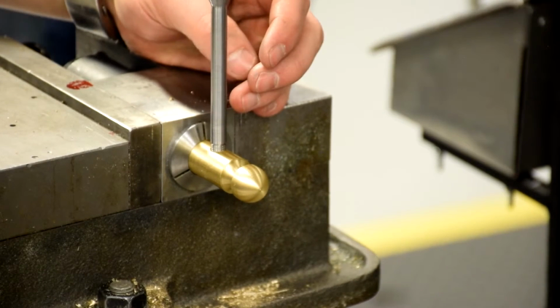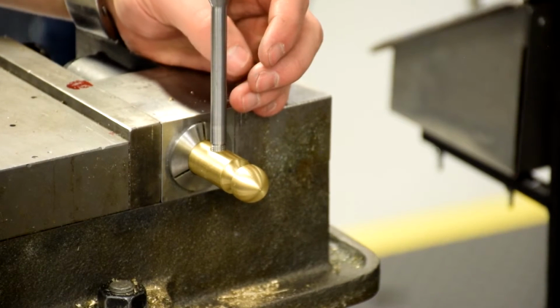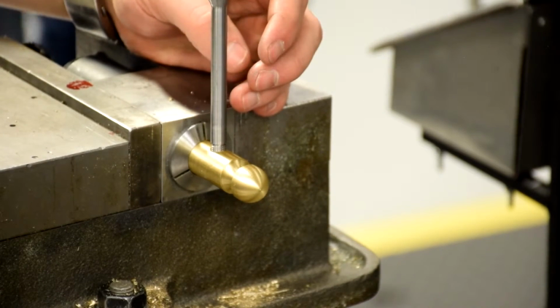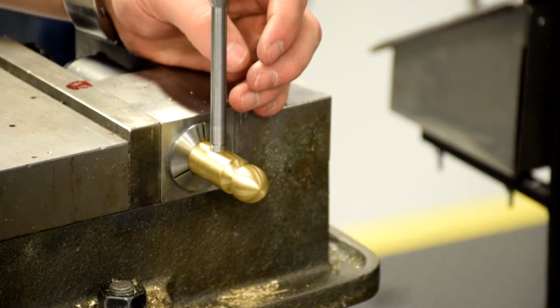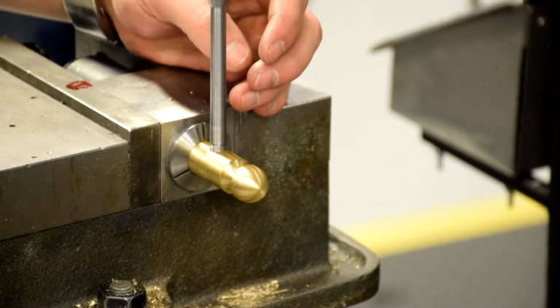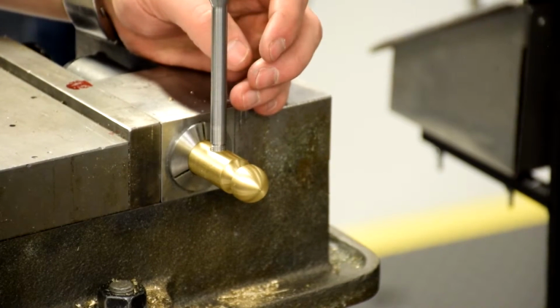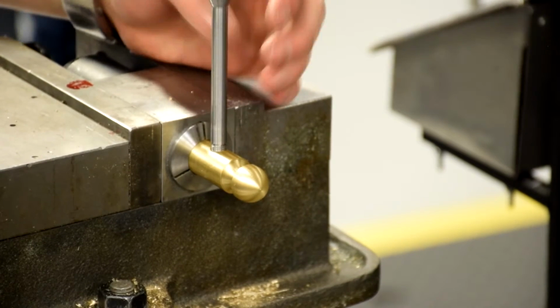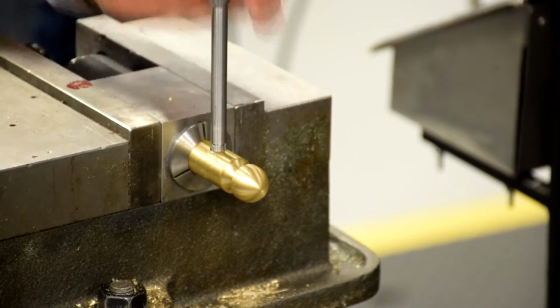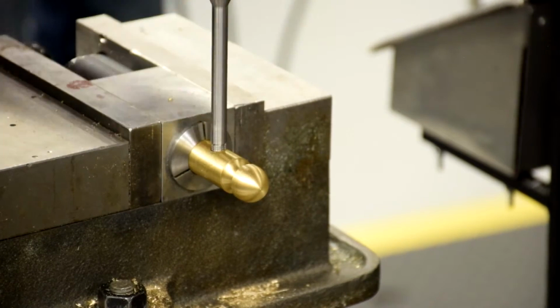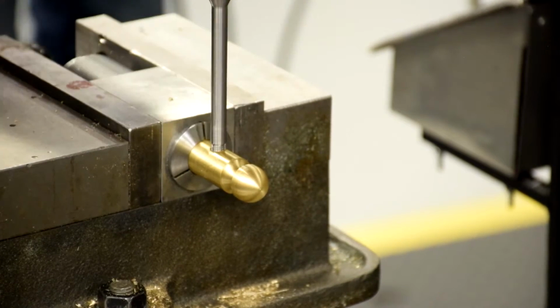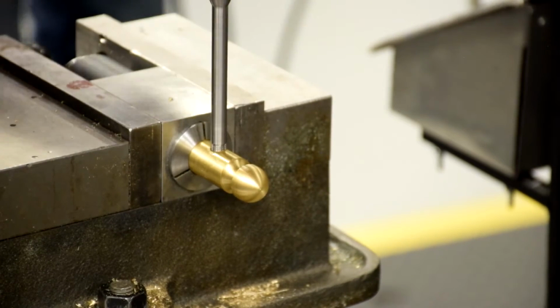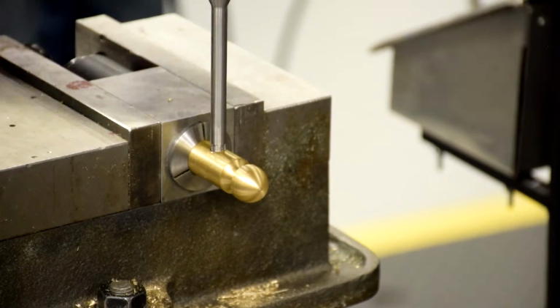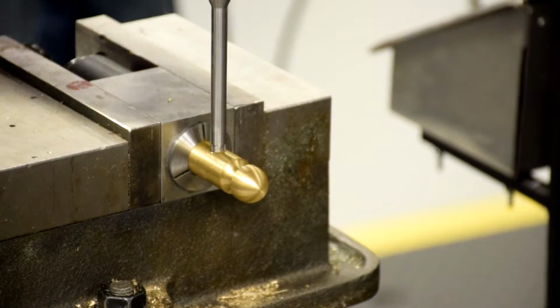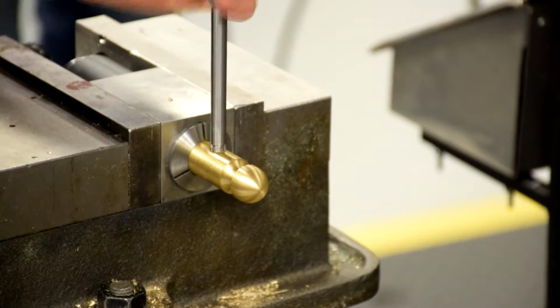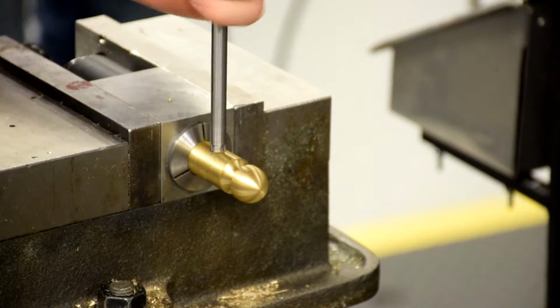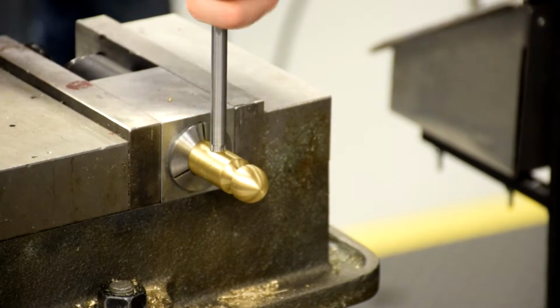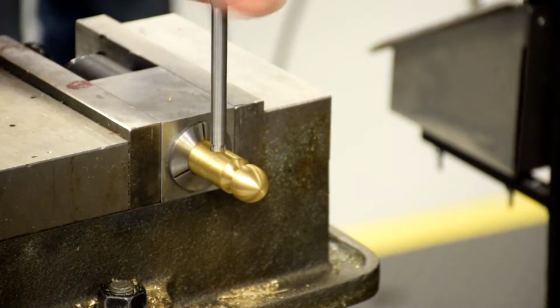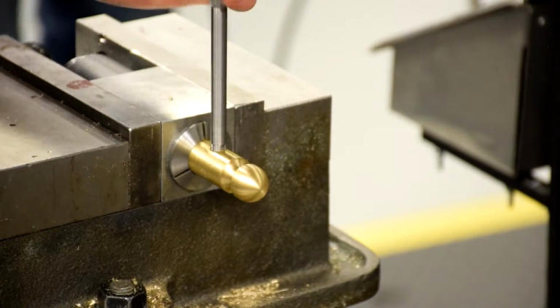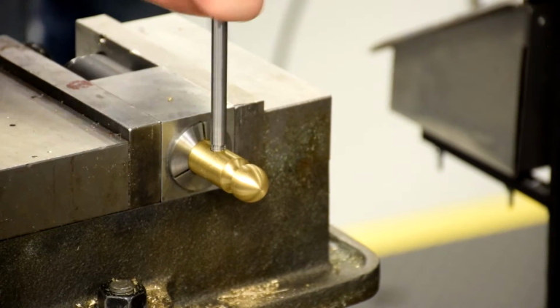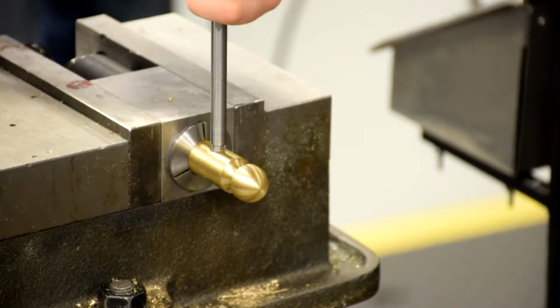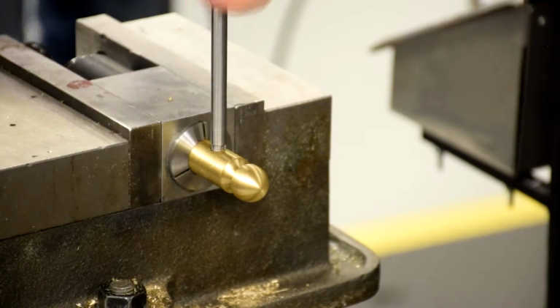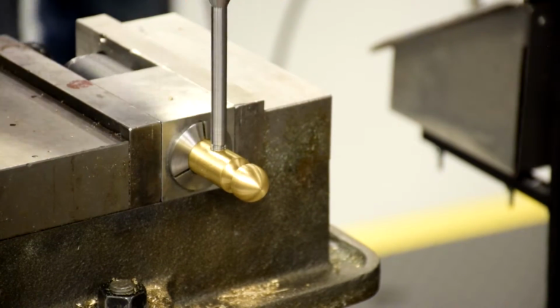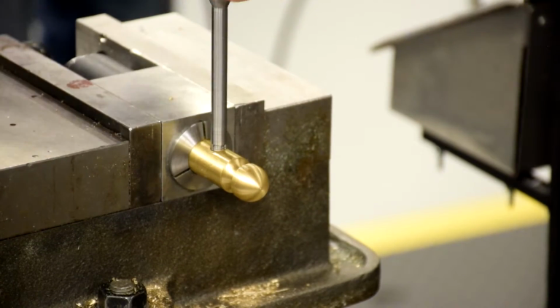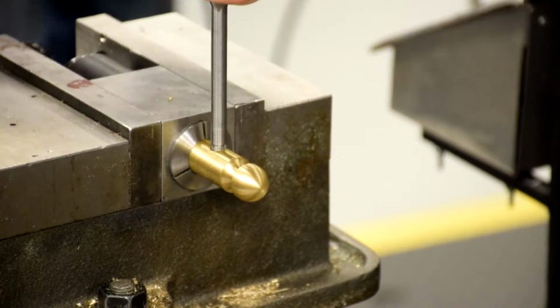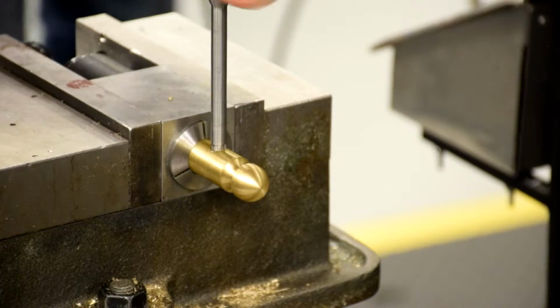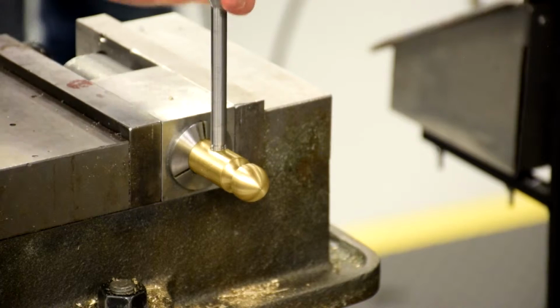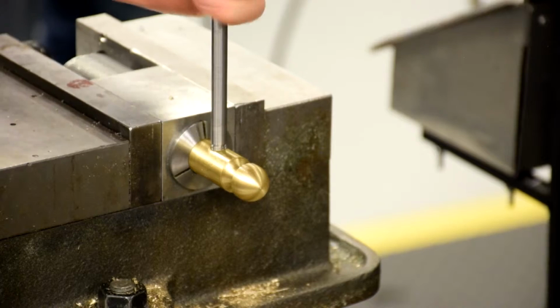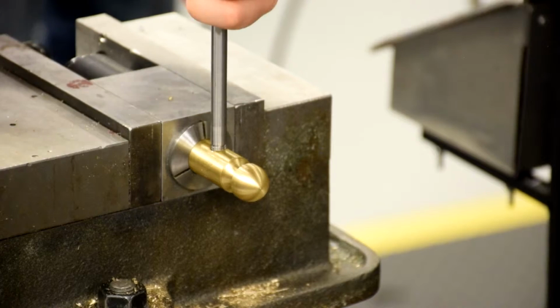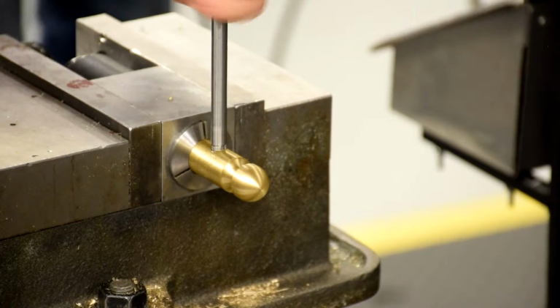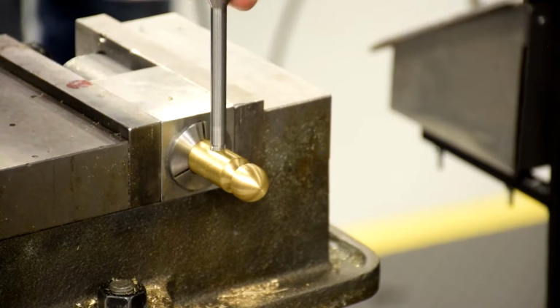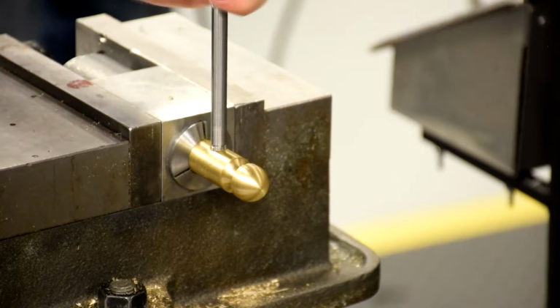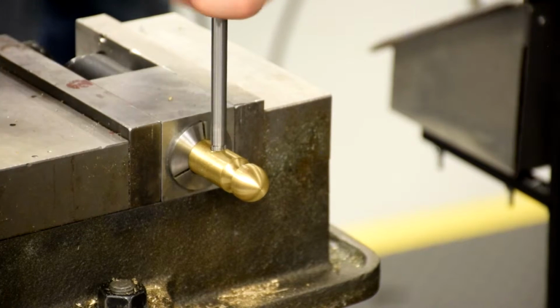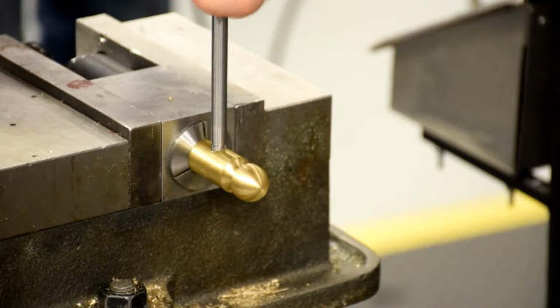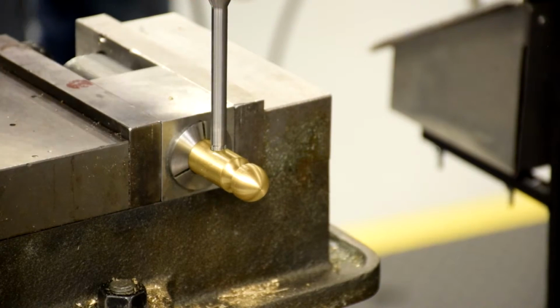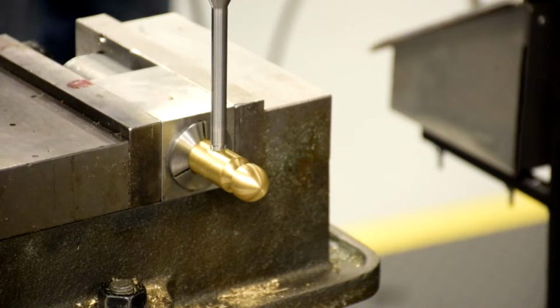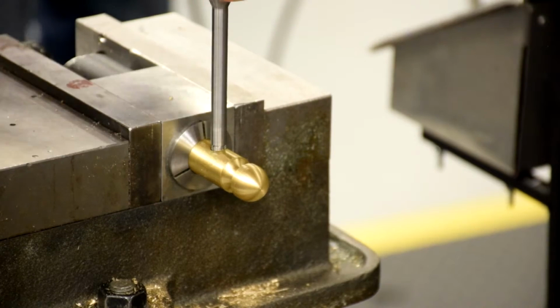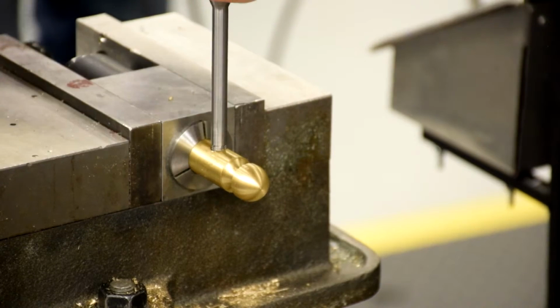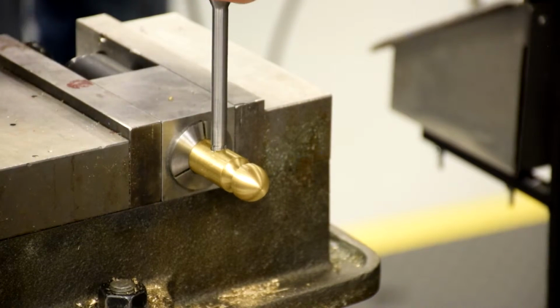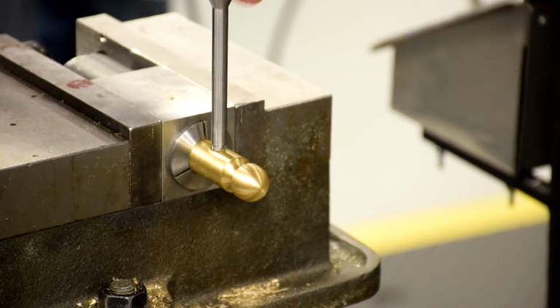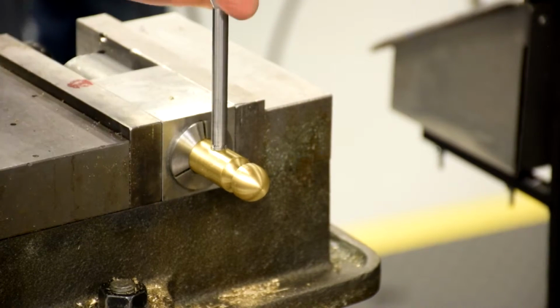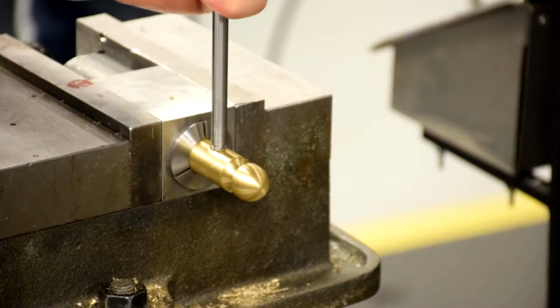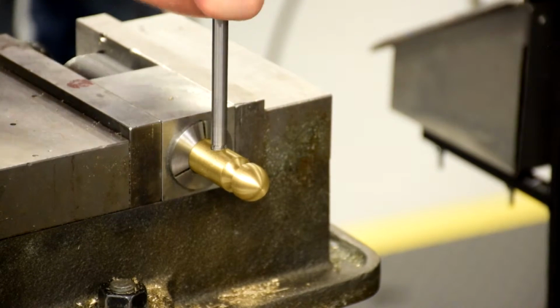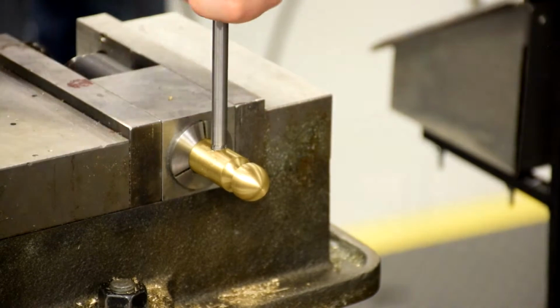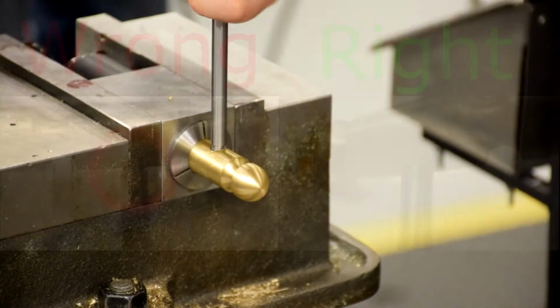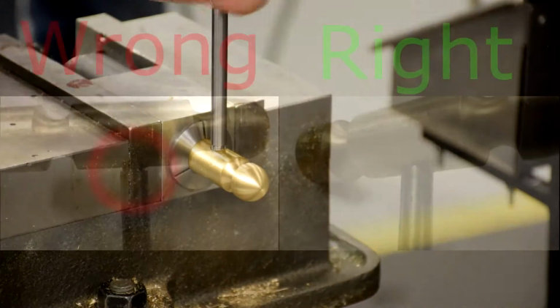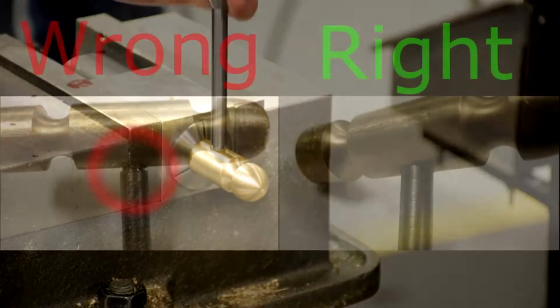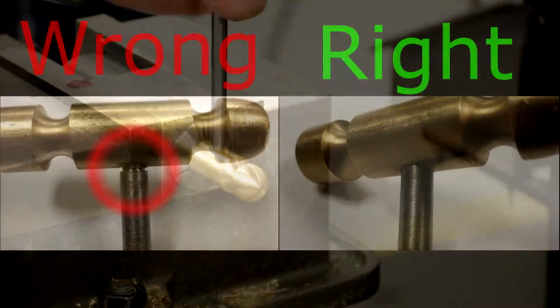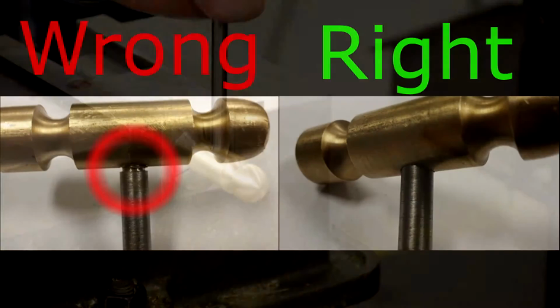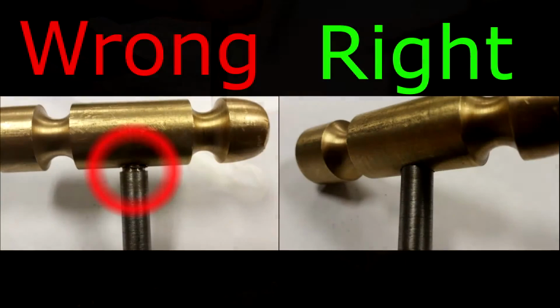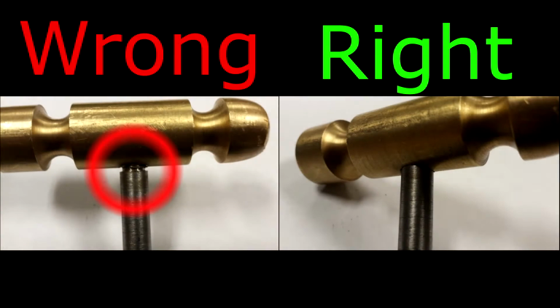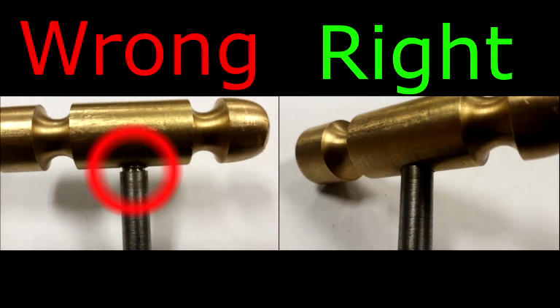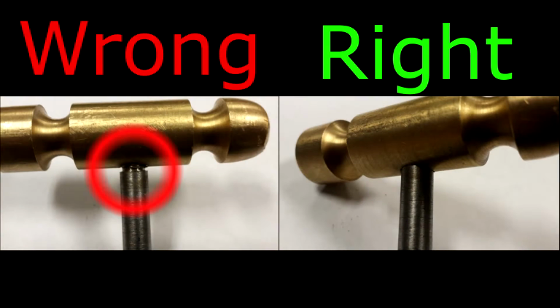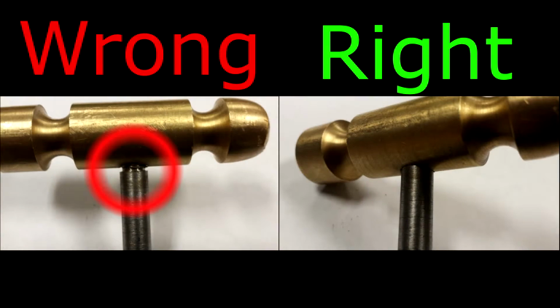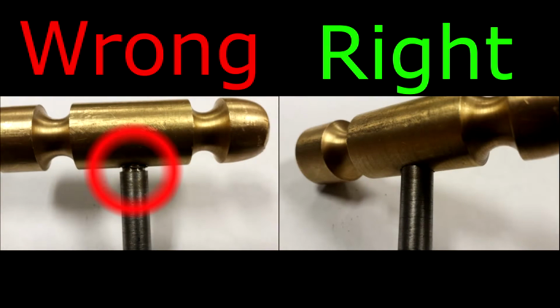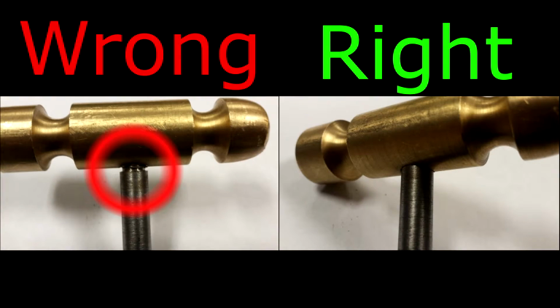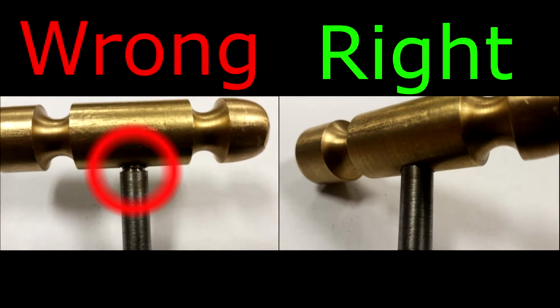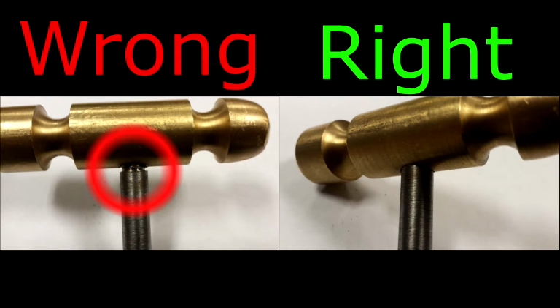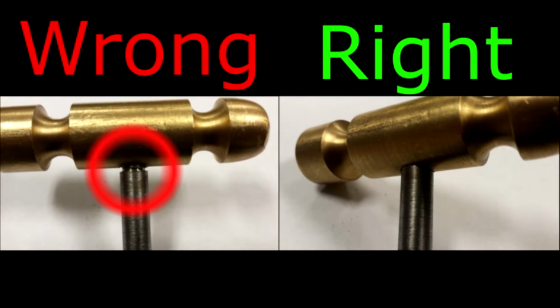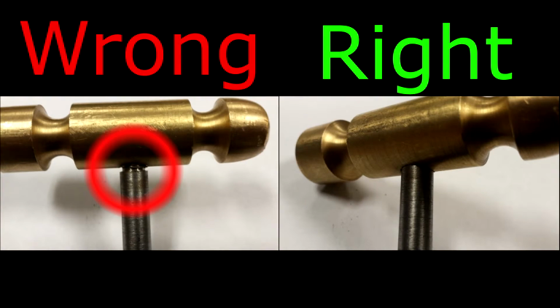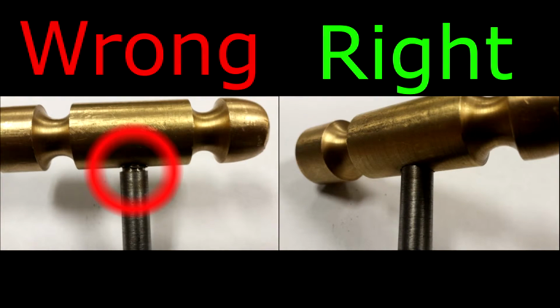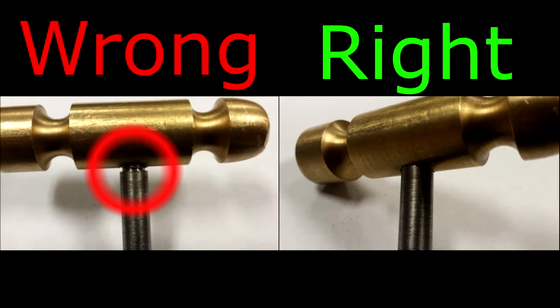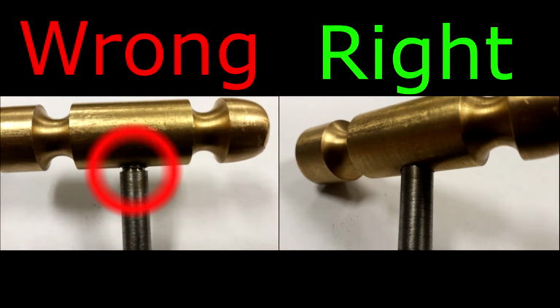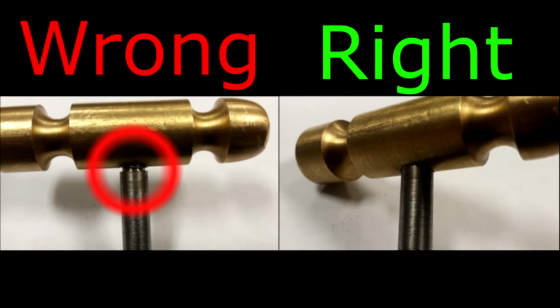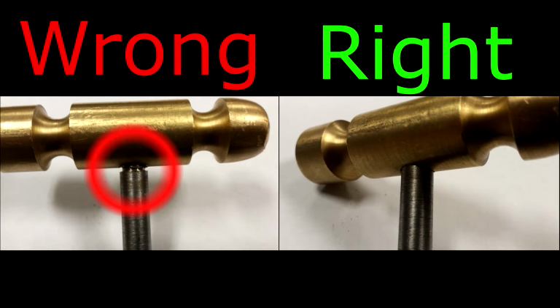Insert your handle into the head. Make sure it goes all the way in. If it does not go all the way in, continue drilling and tapping your part.